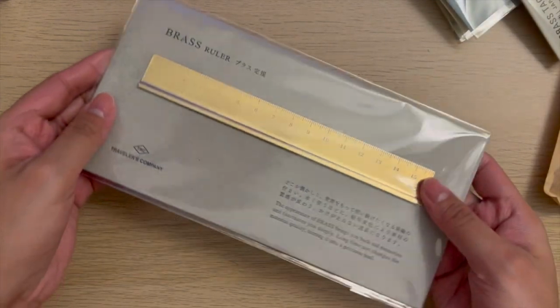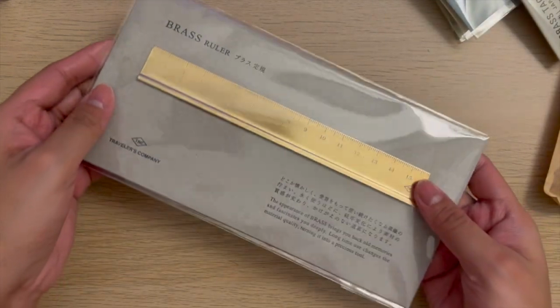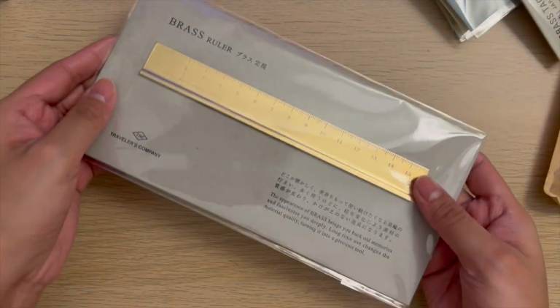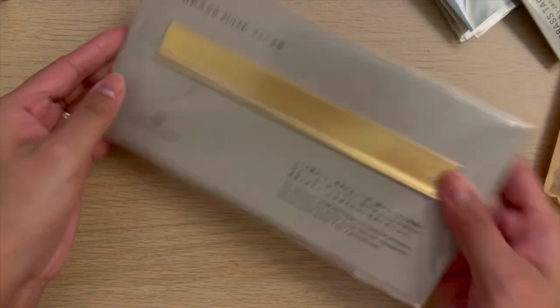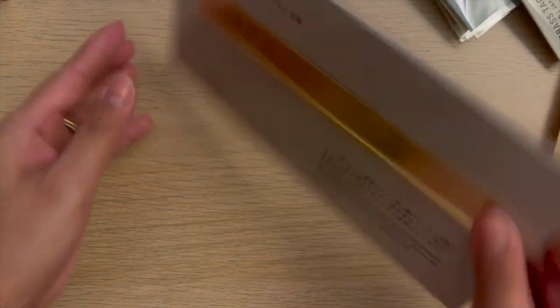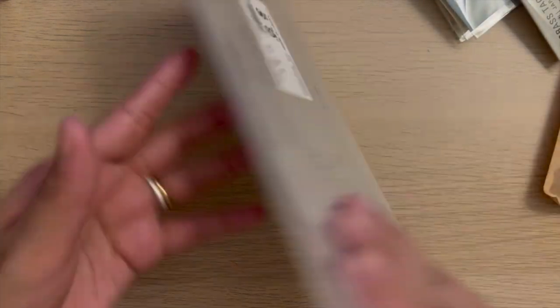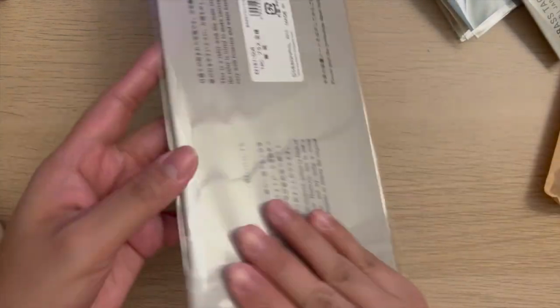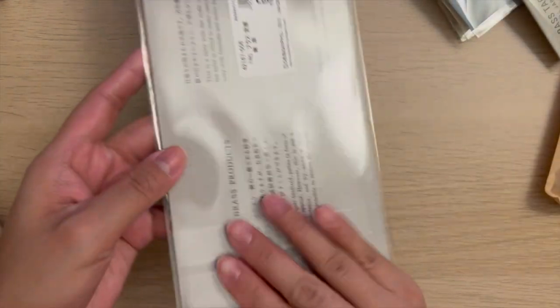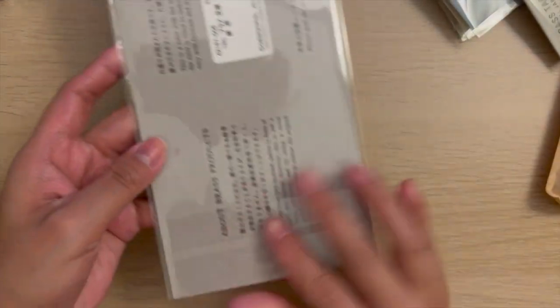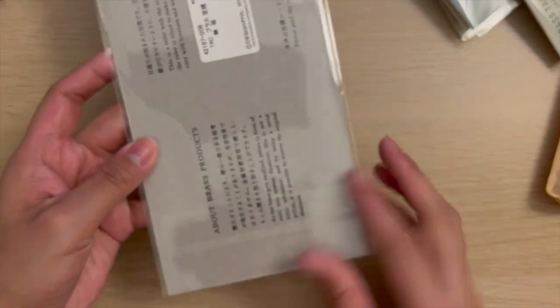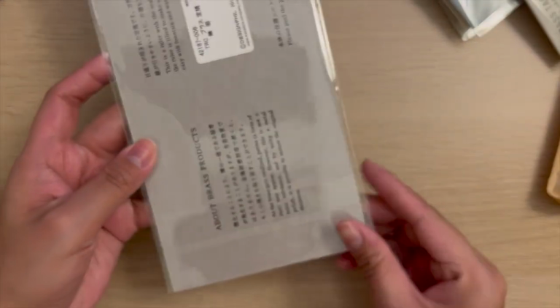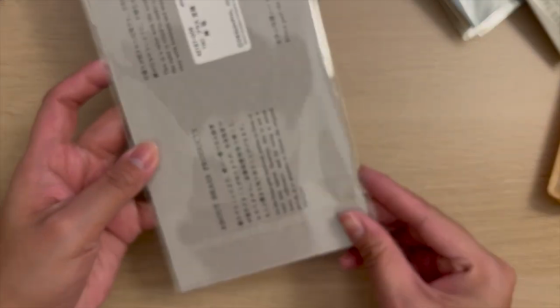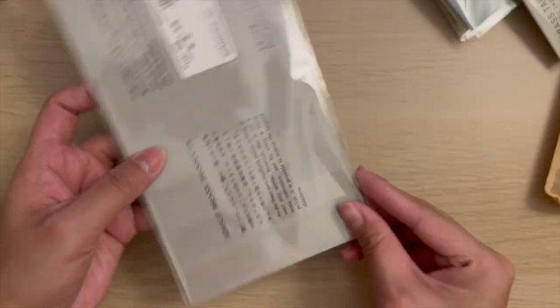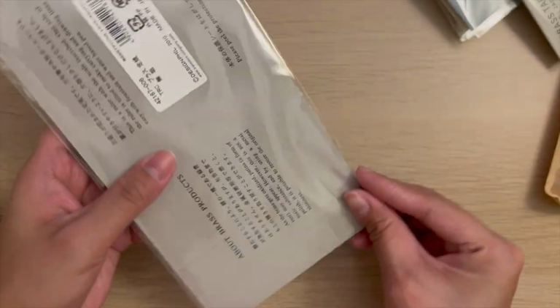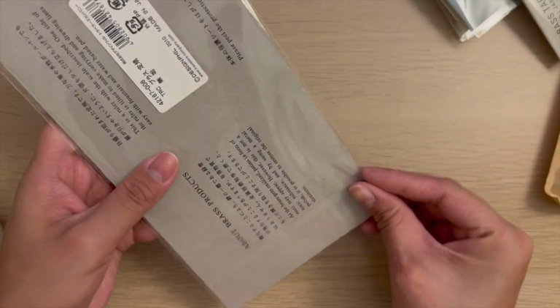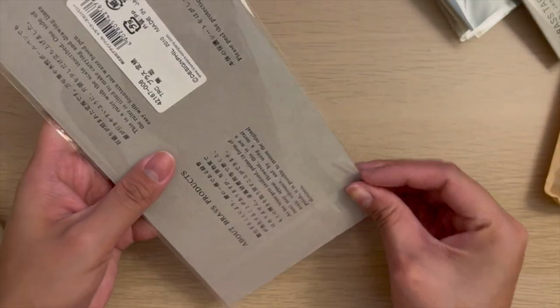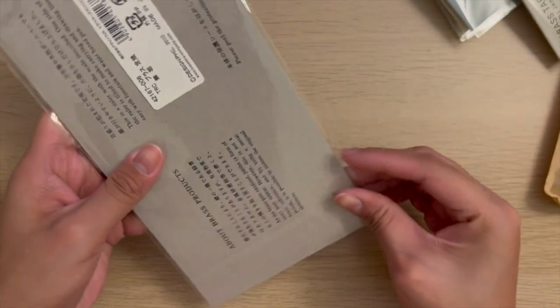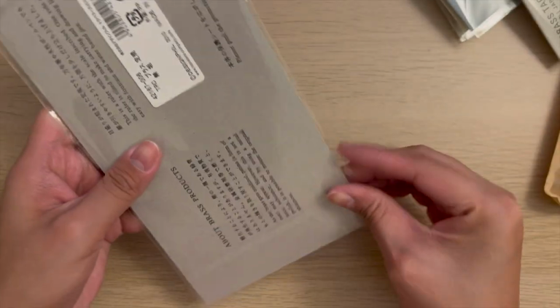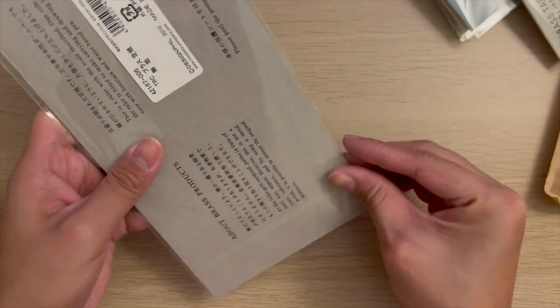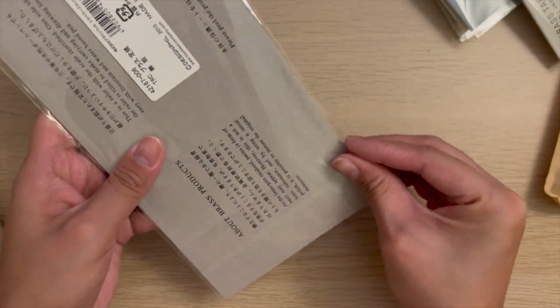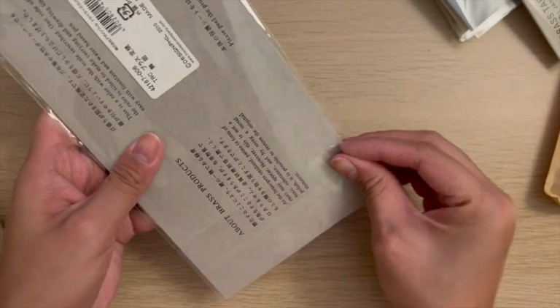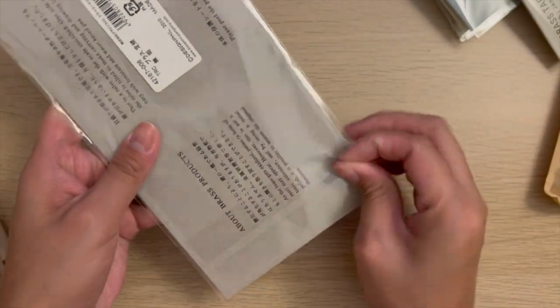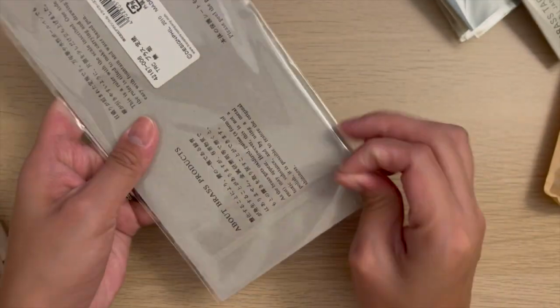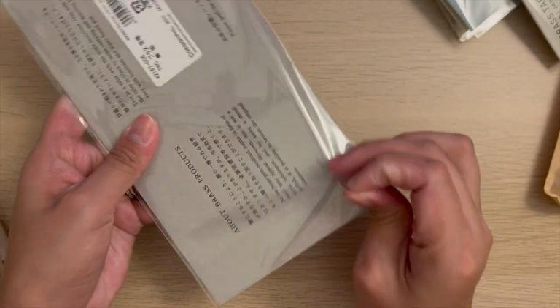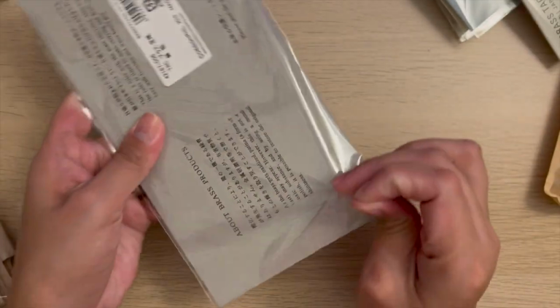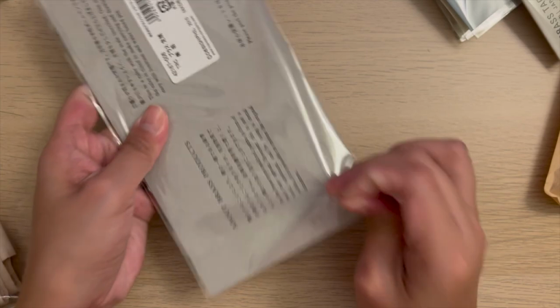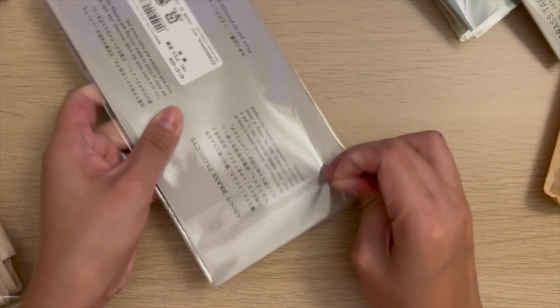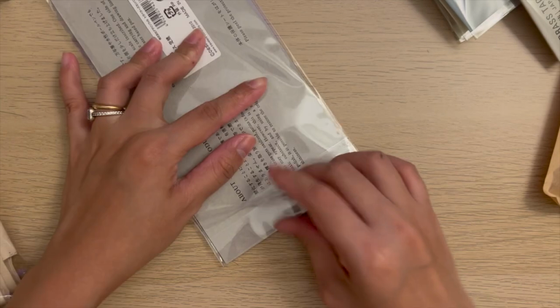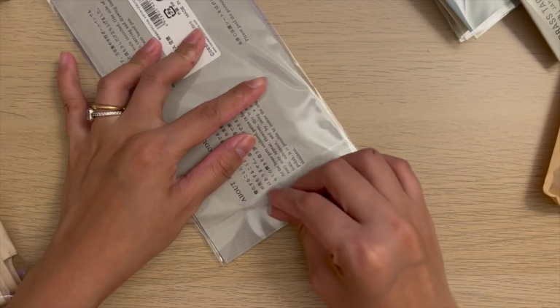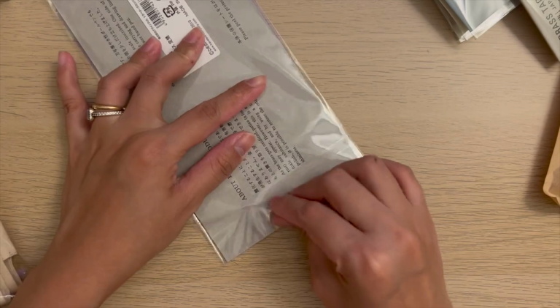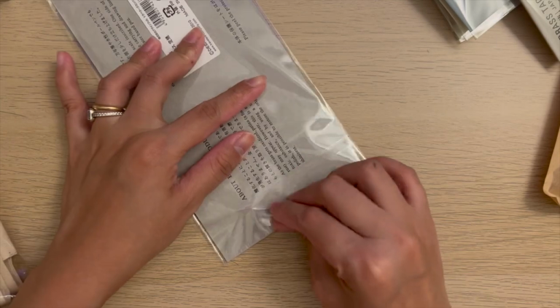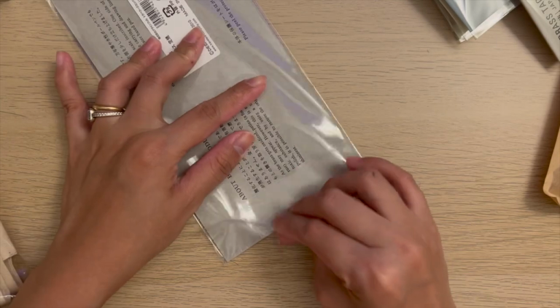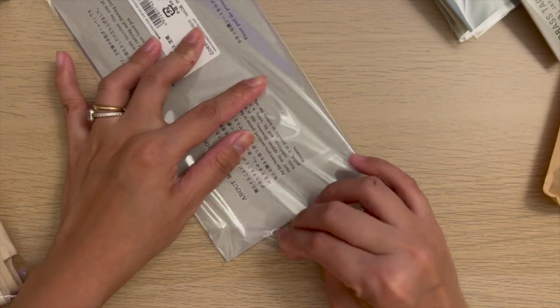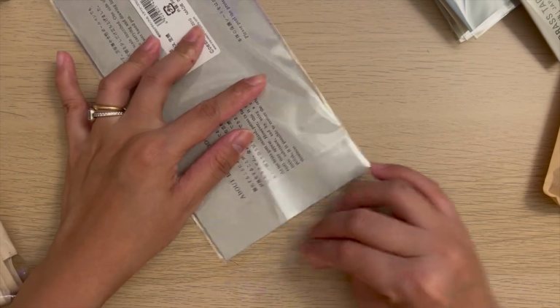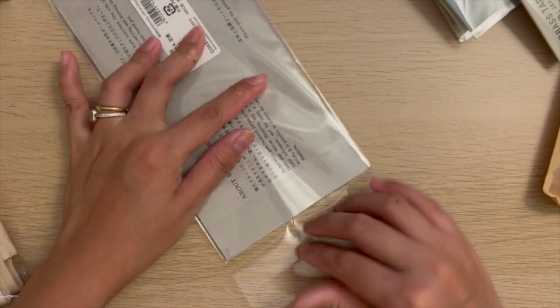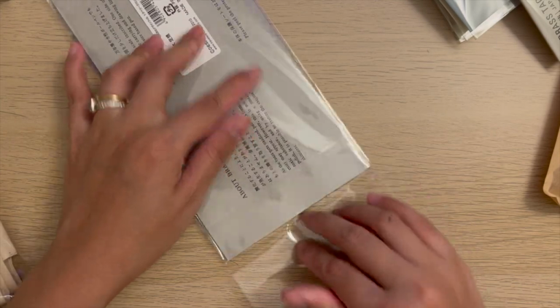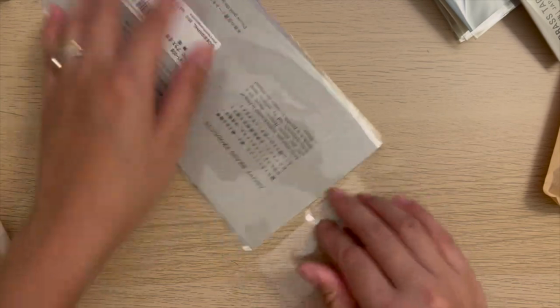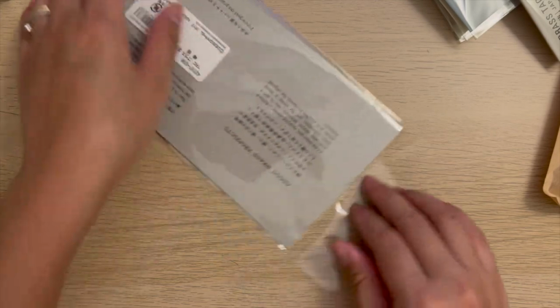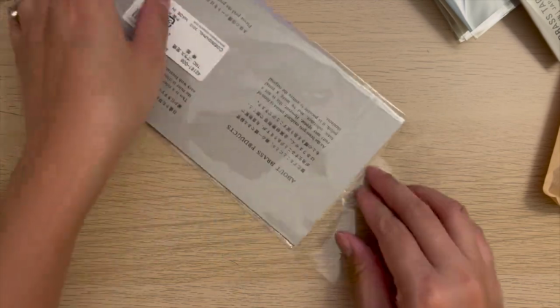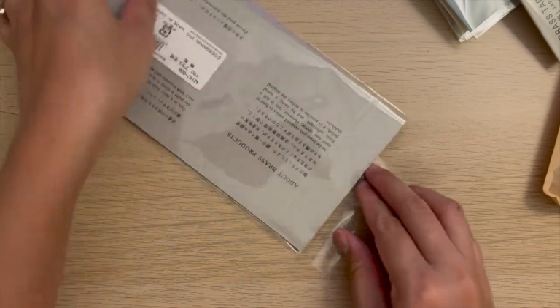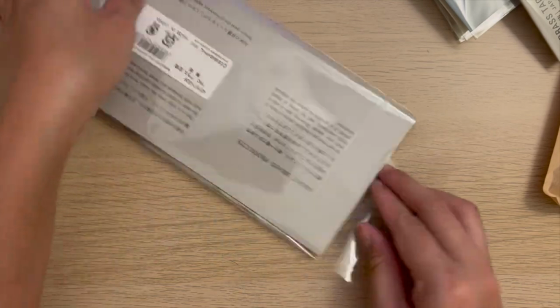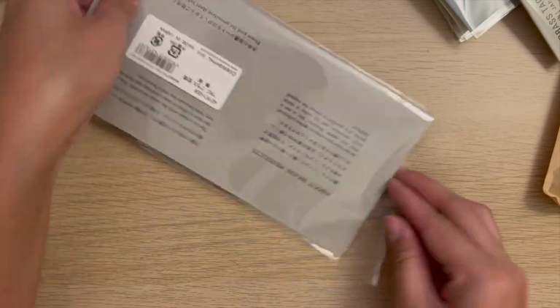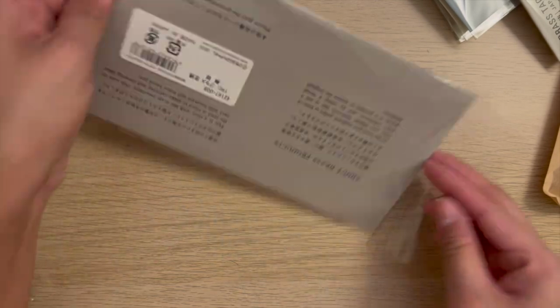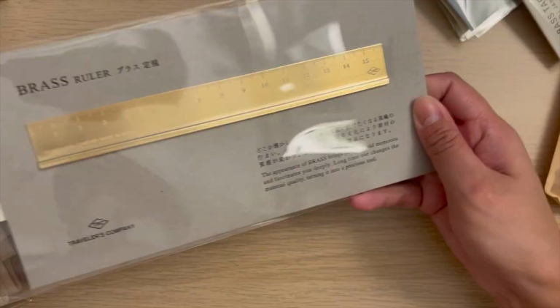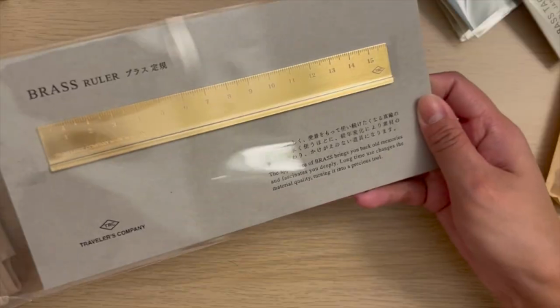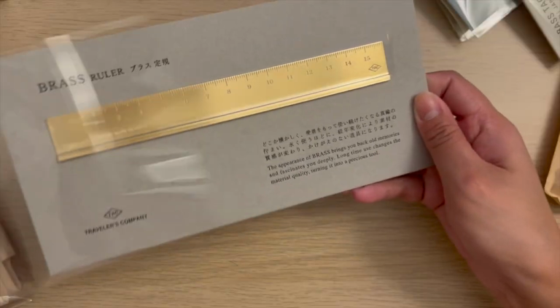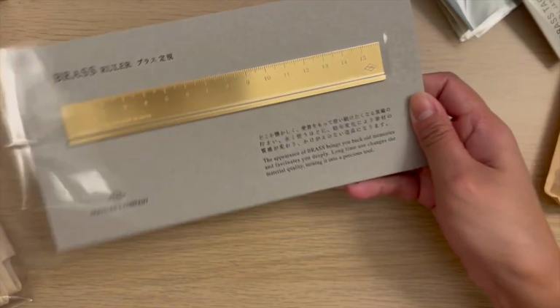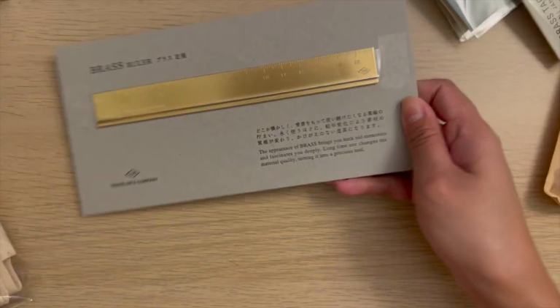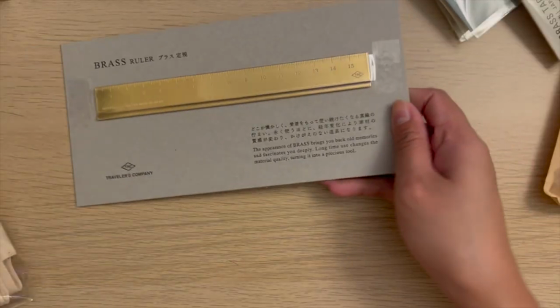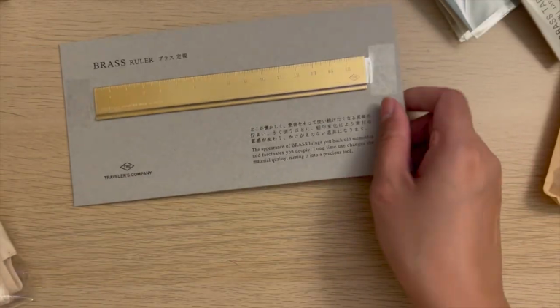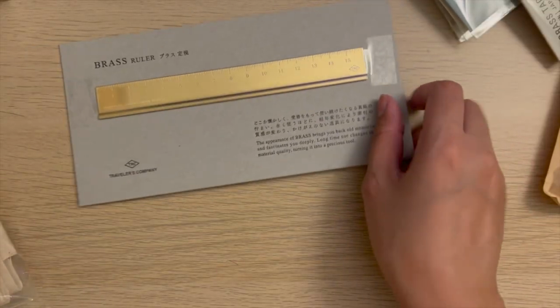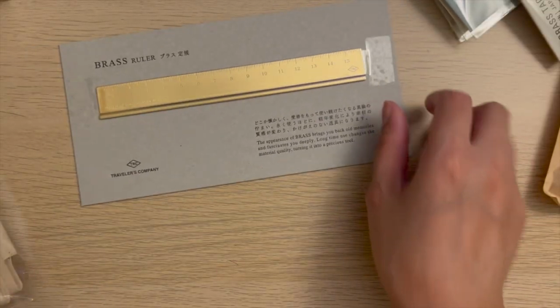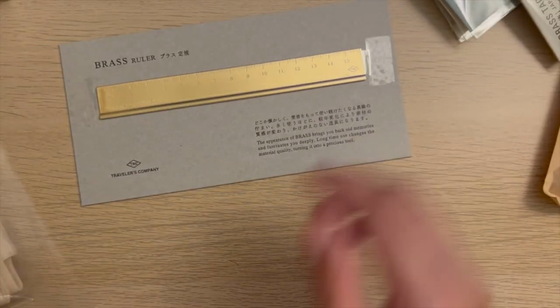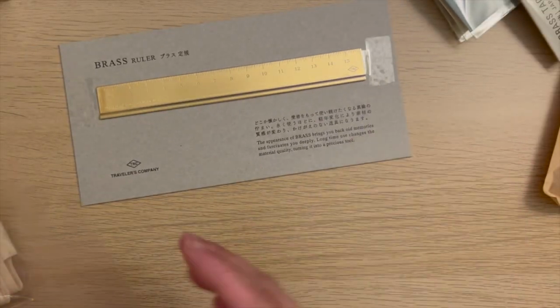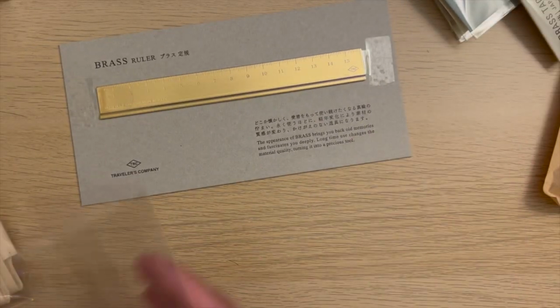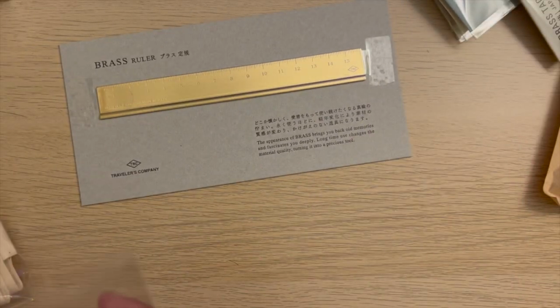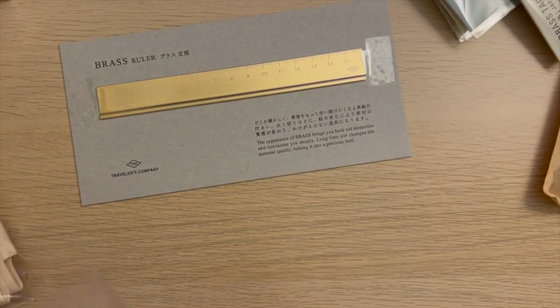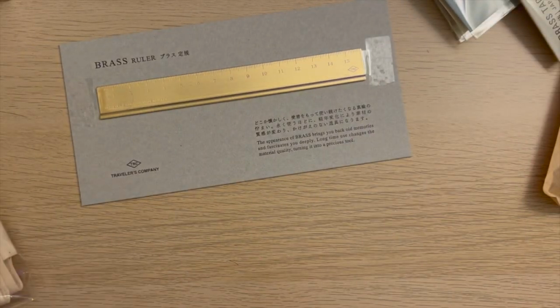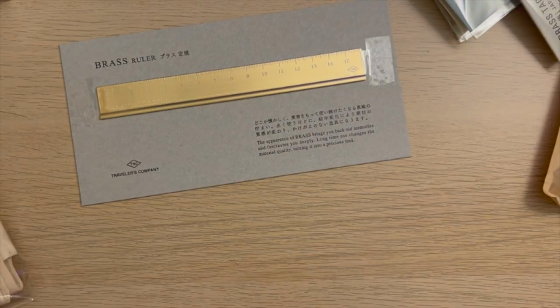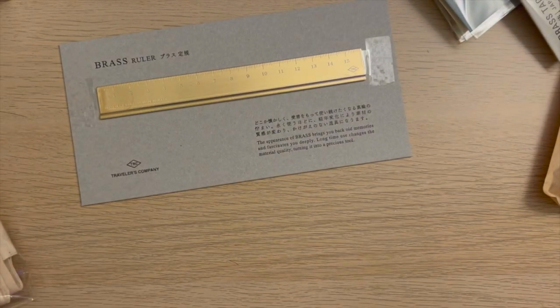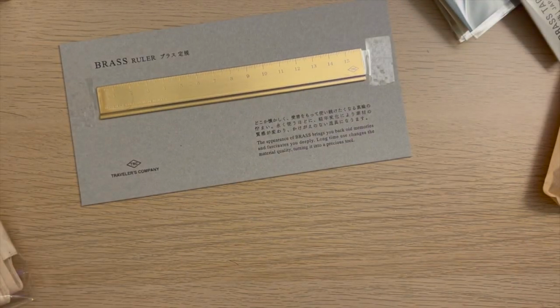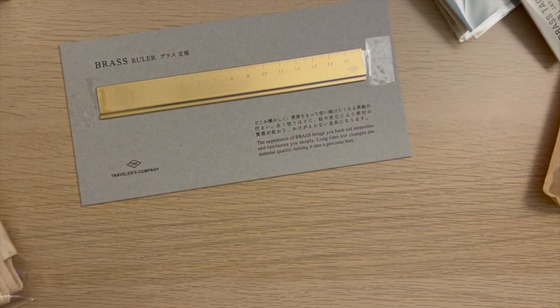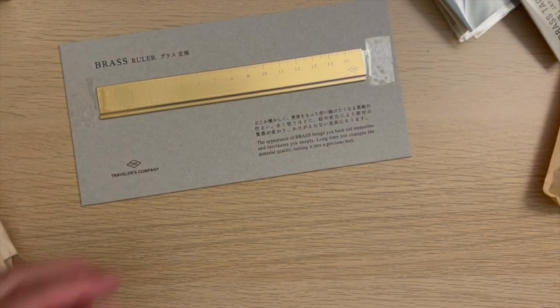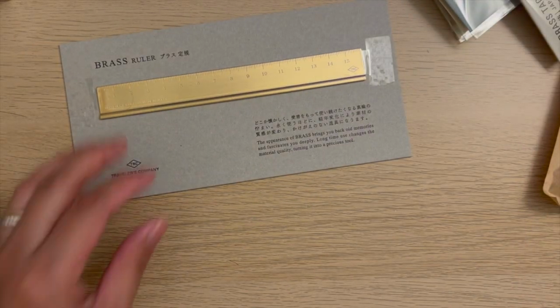Then I got the brass ruler, which to be honest I mainly use for cutting washi tapes in my spread.